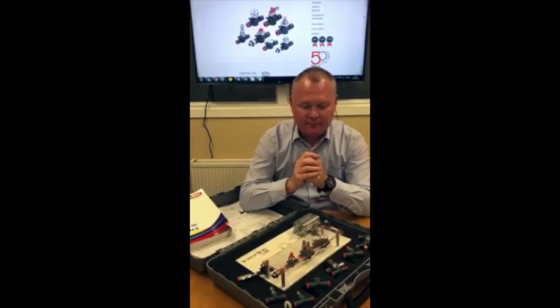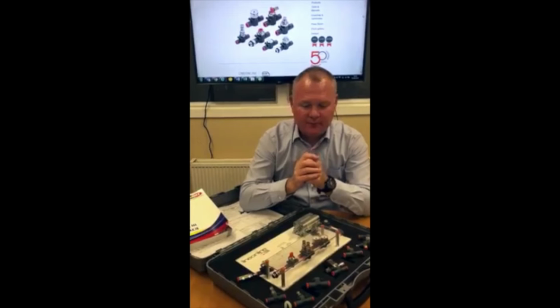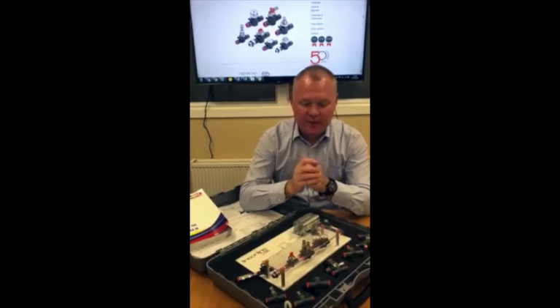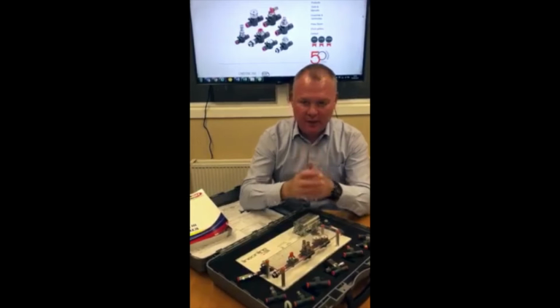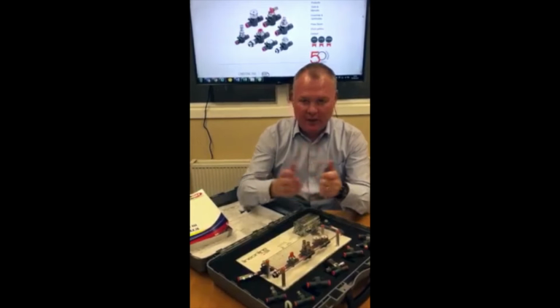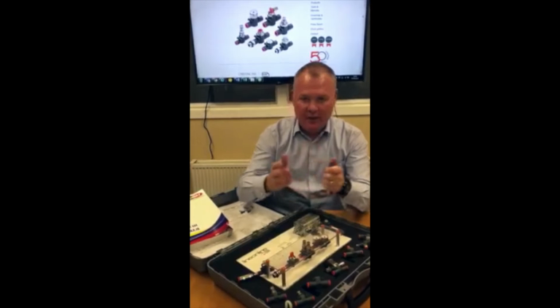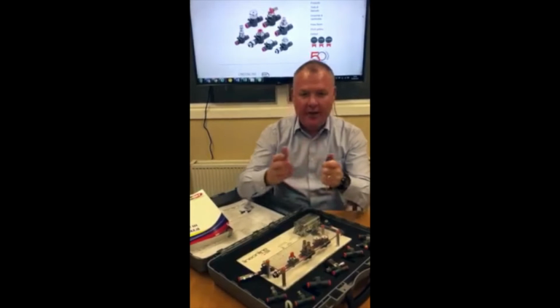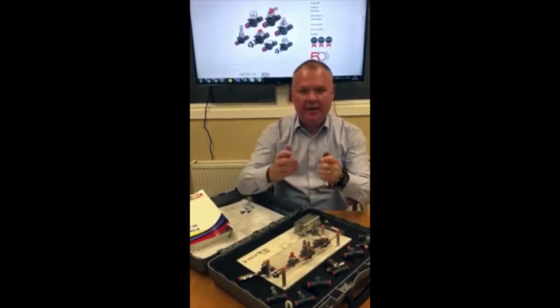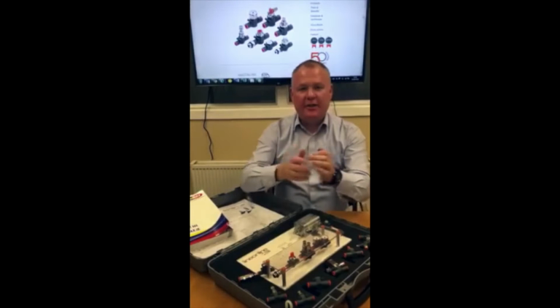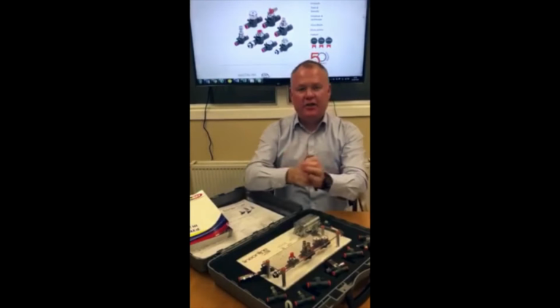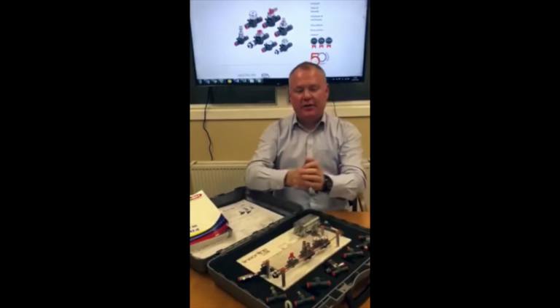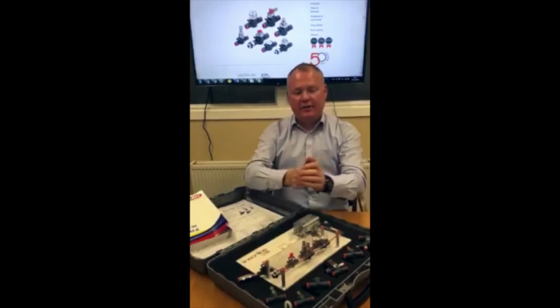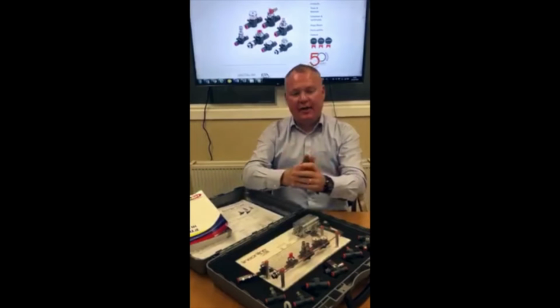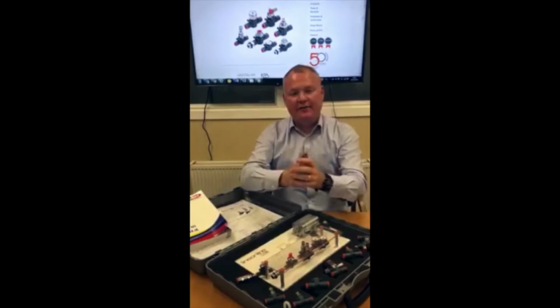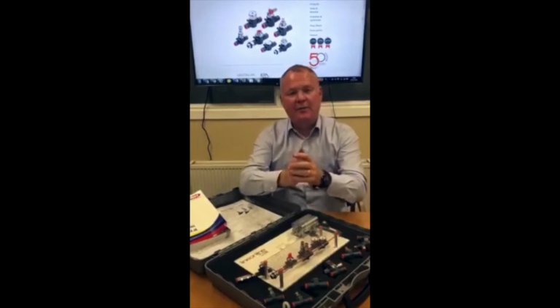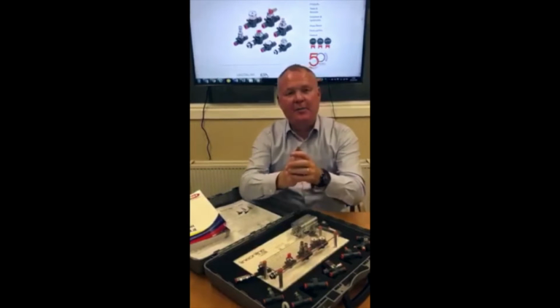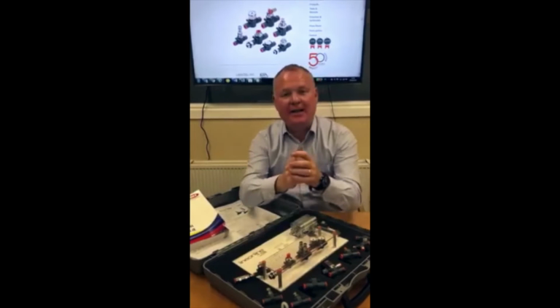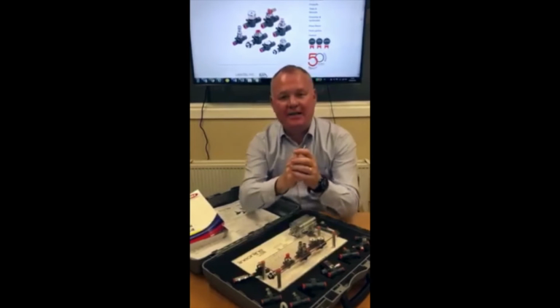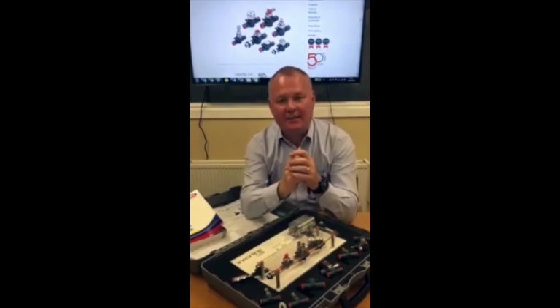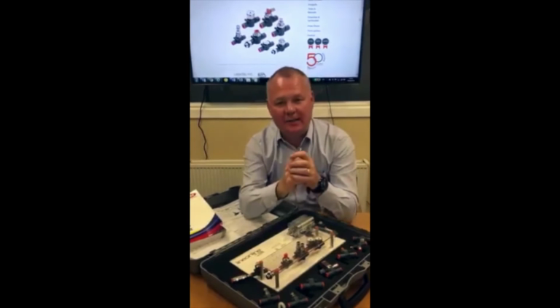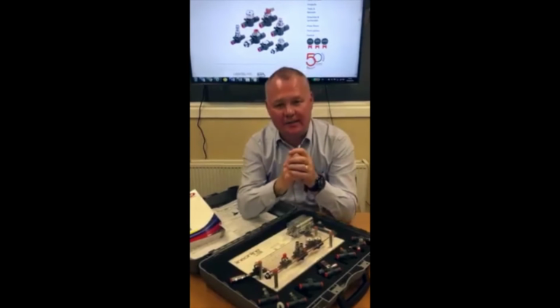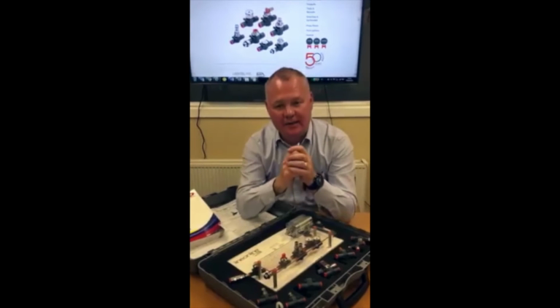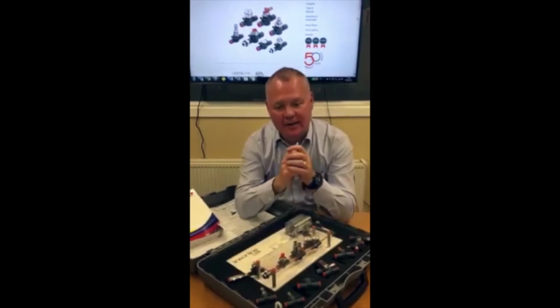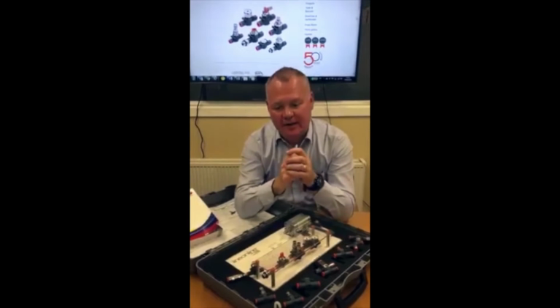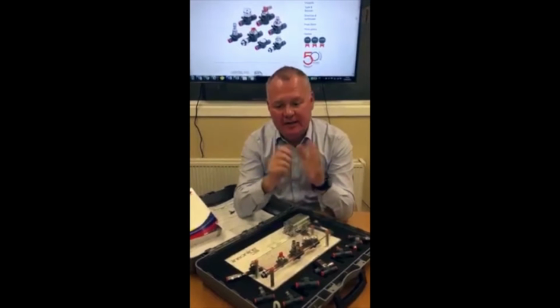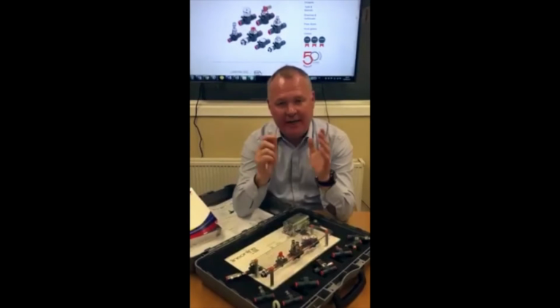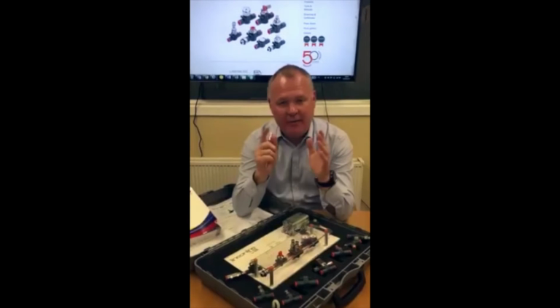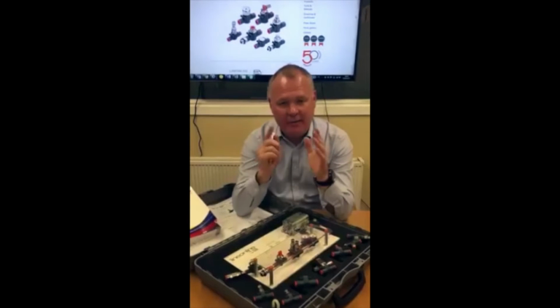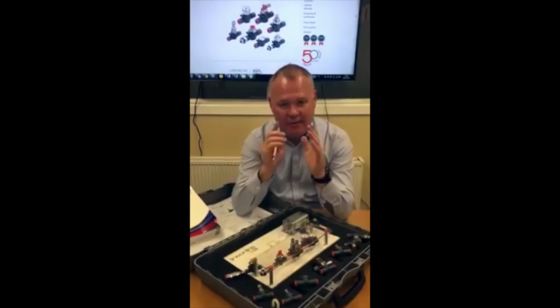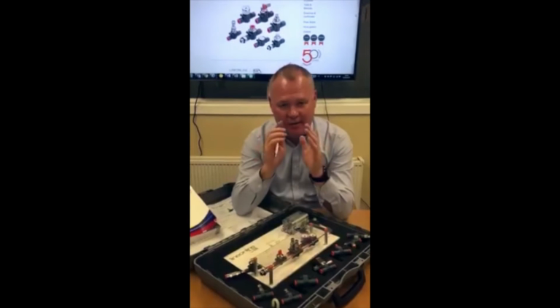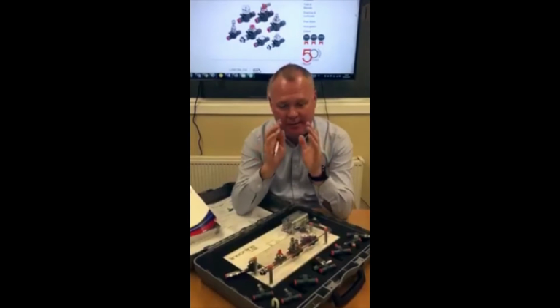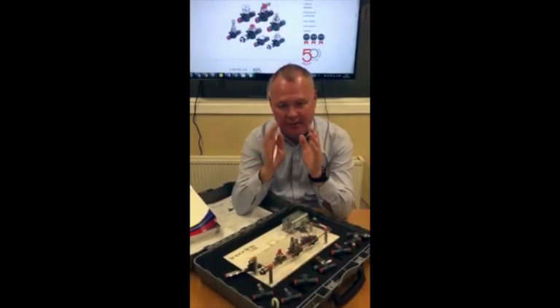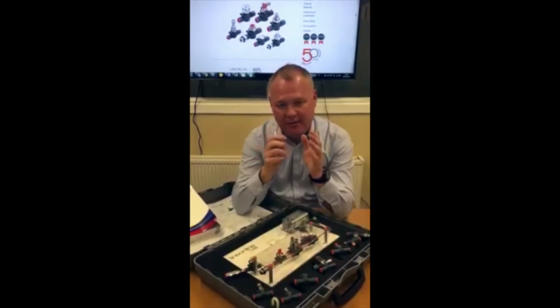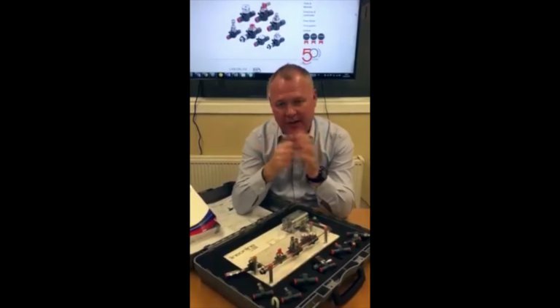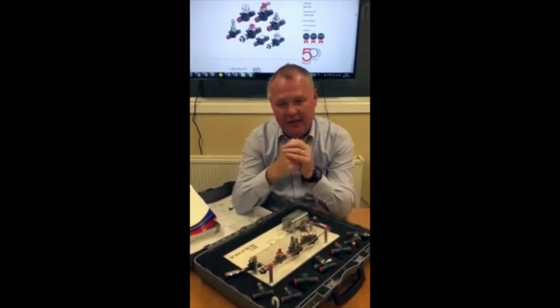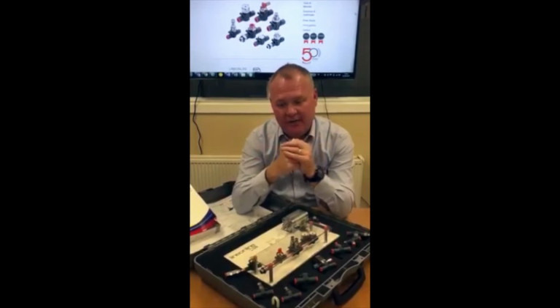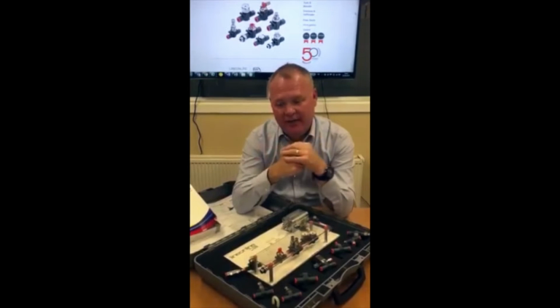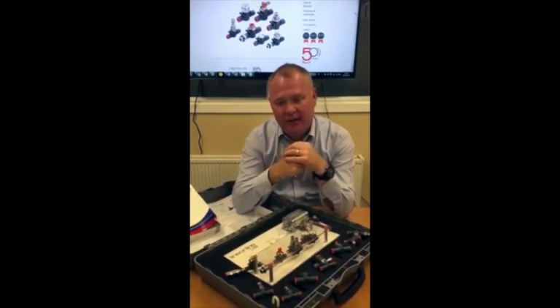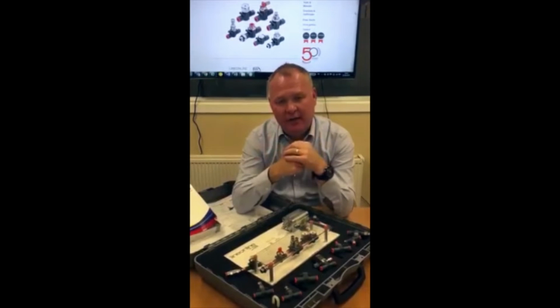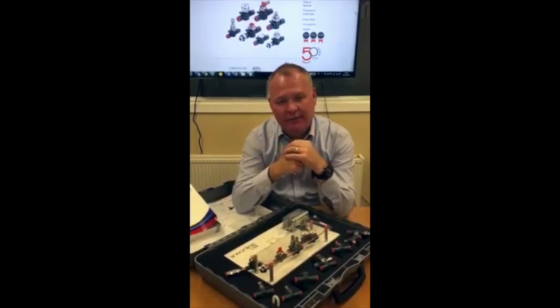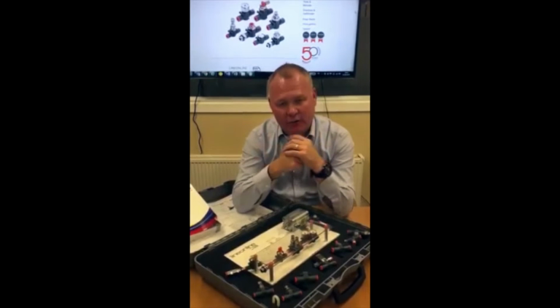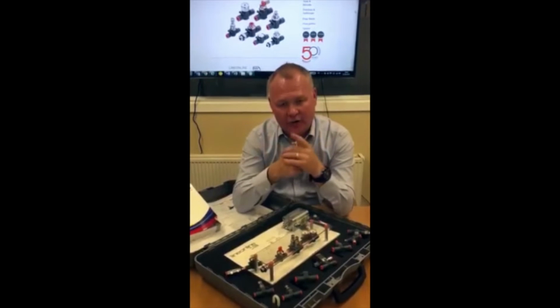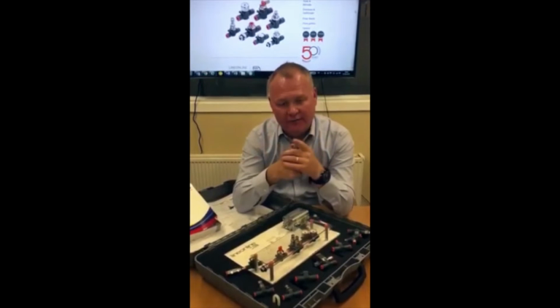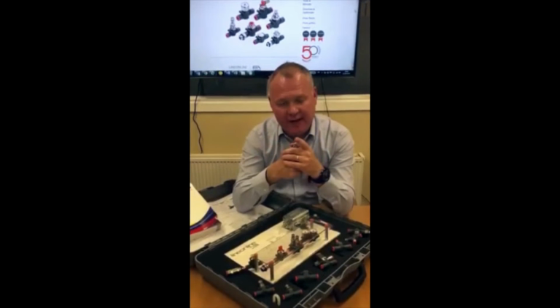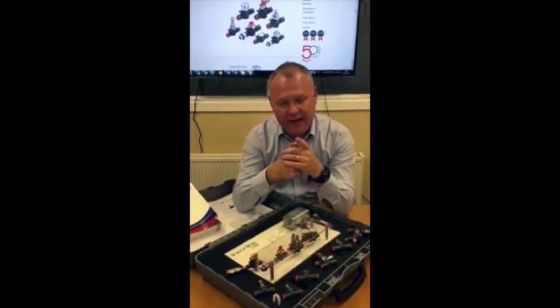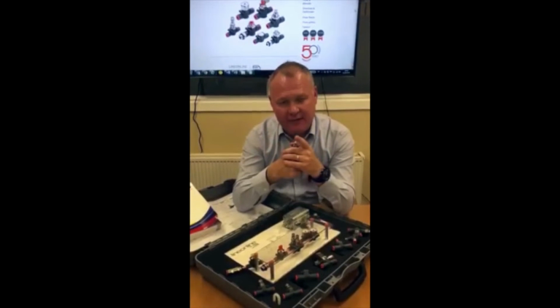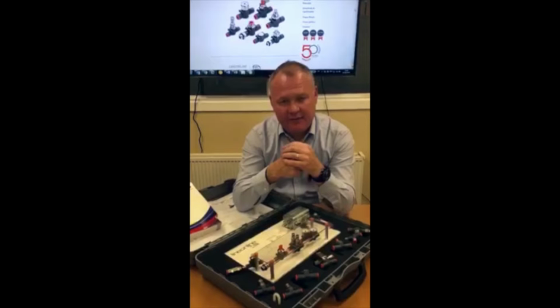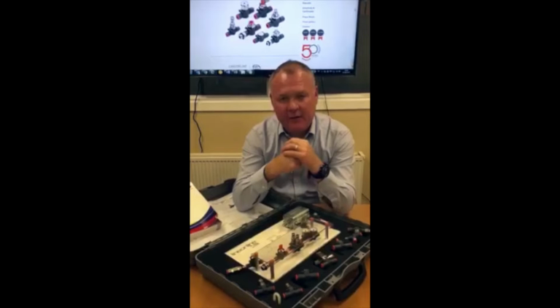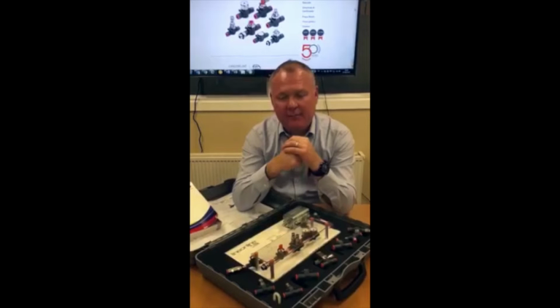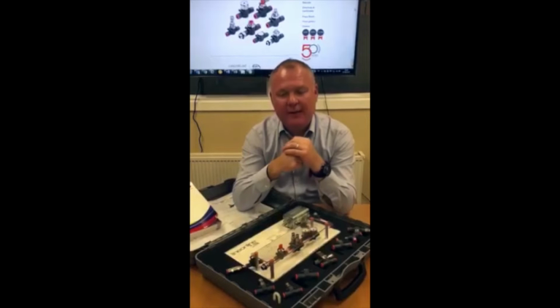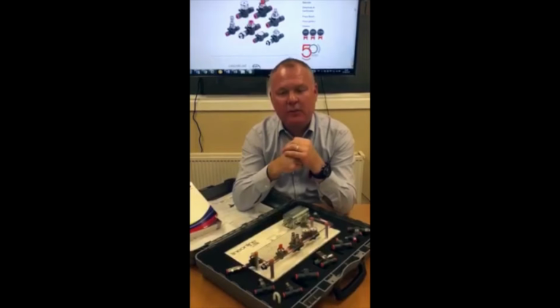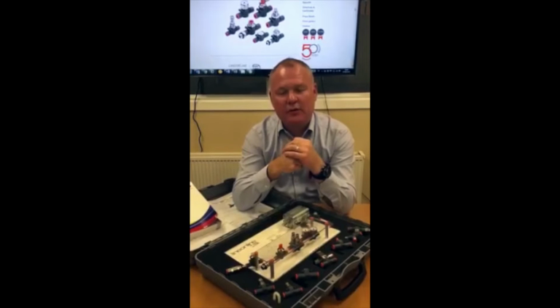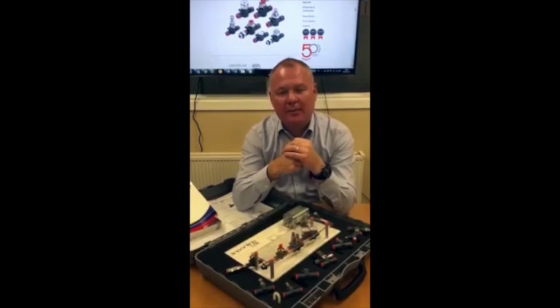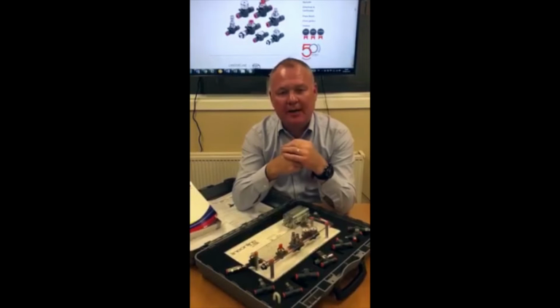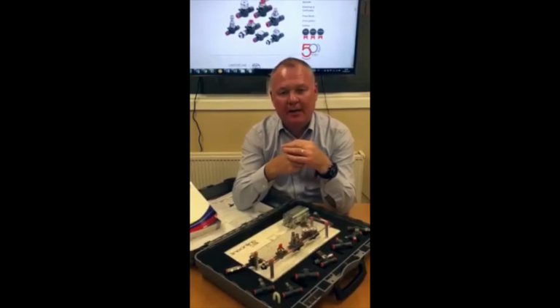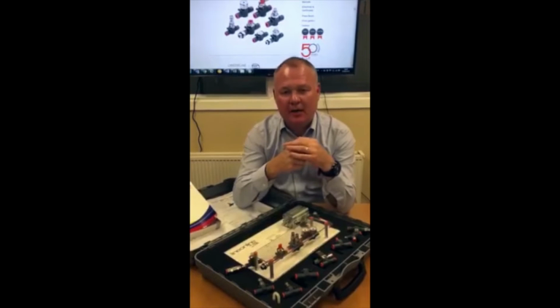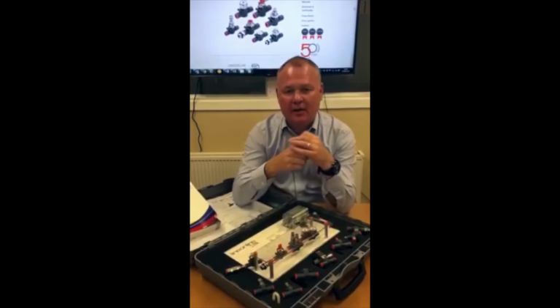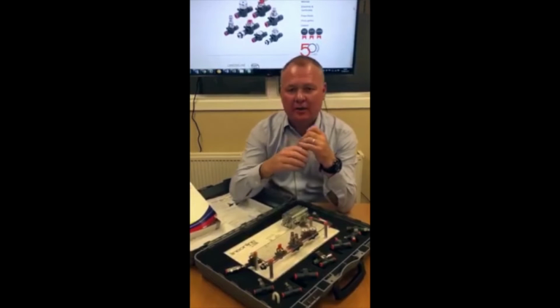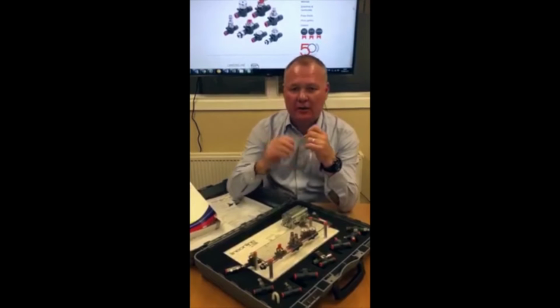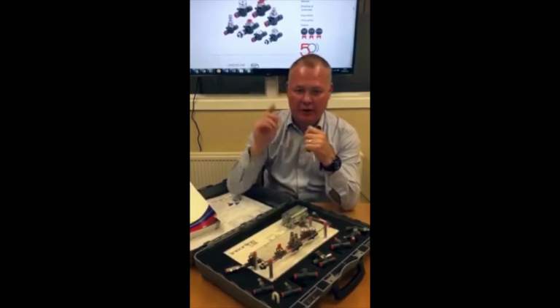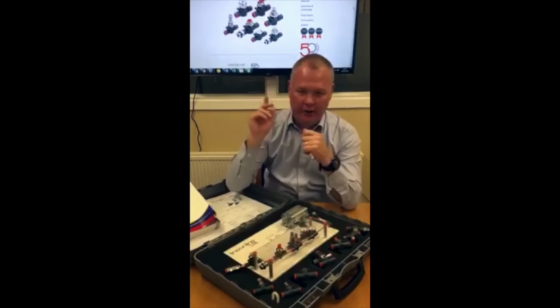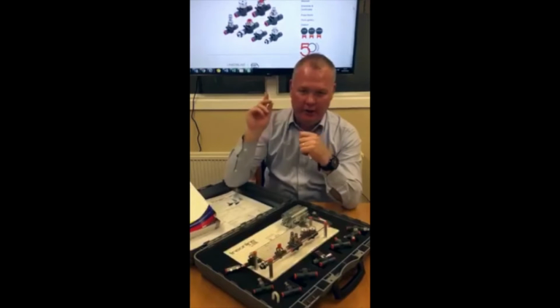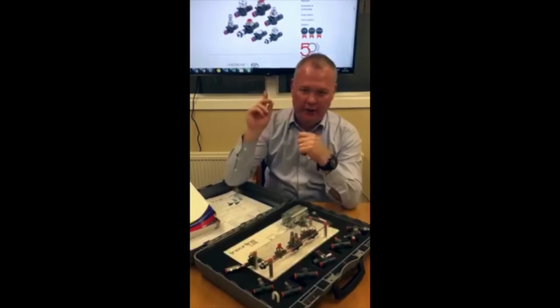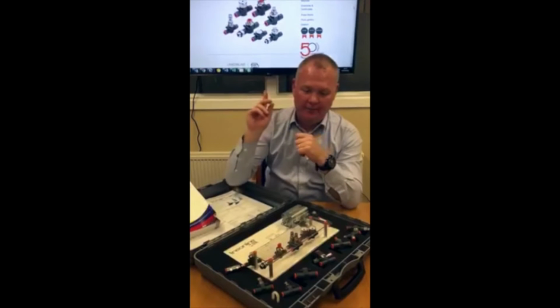Hi there, DJ here again from Eumatics Limited. Today I want to talk to you about the range of inline function valves from MetalOptomatic called LineOnline.